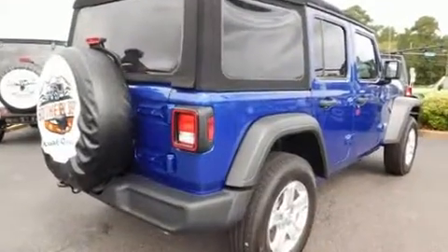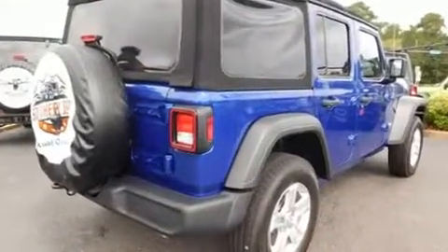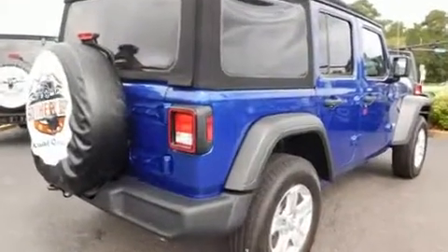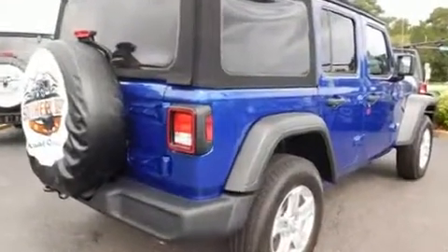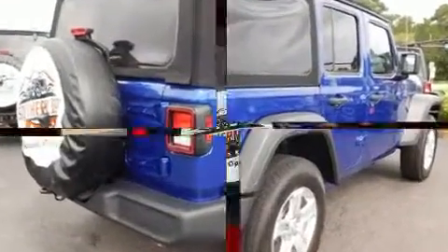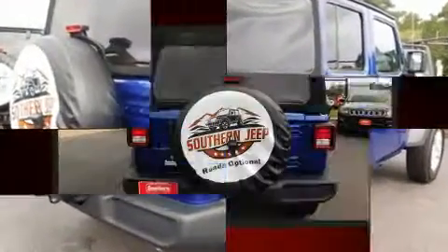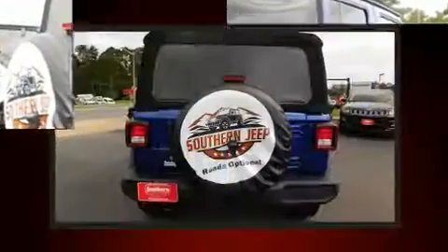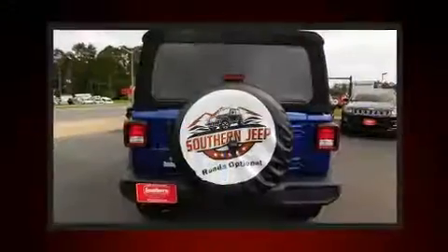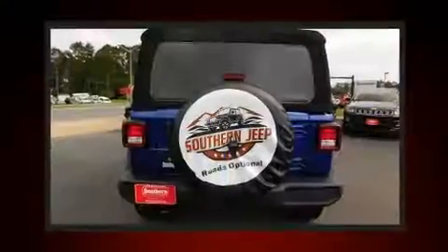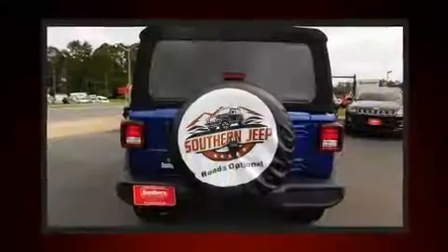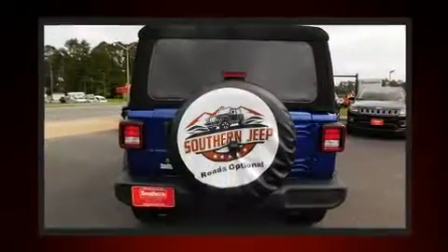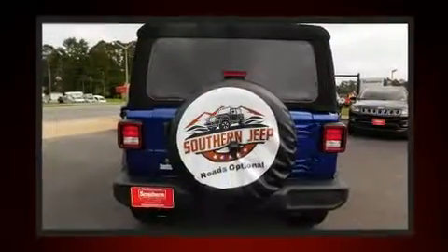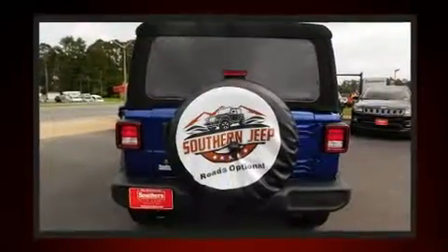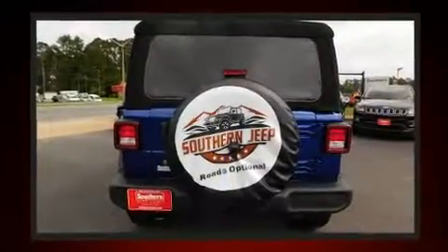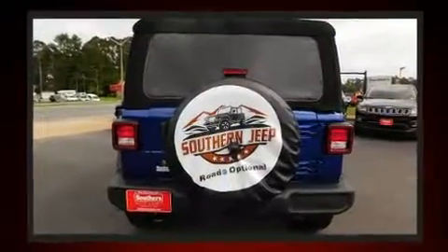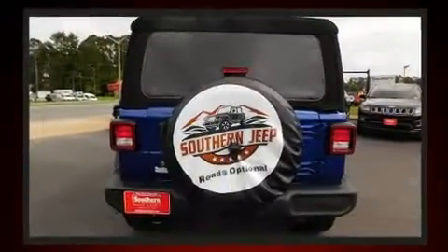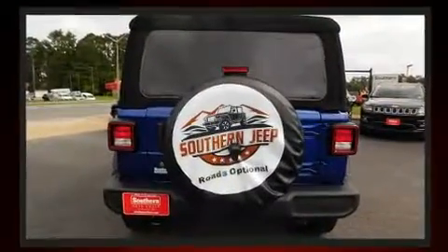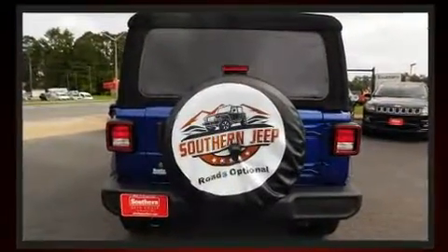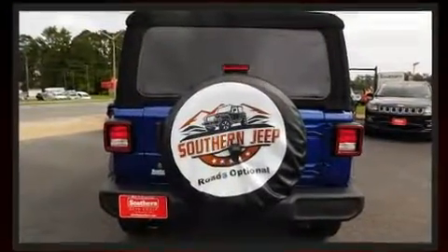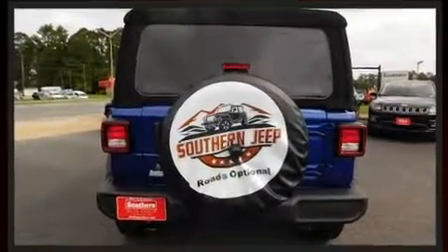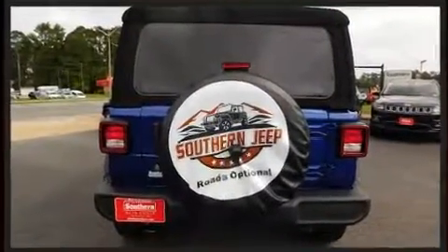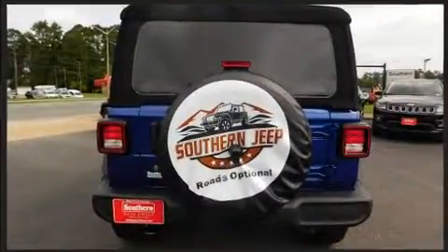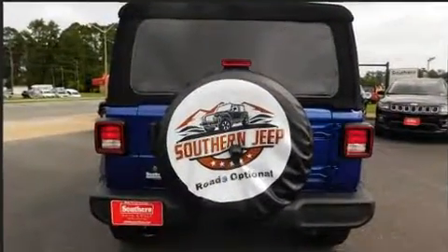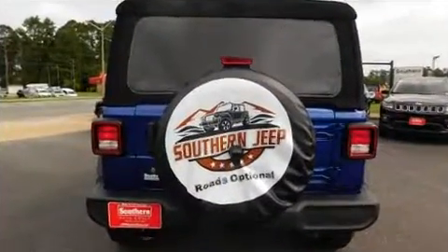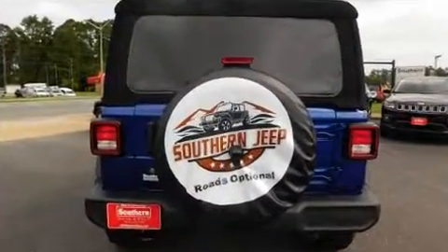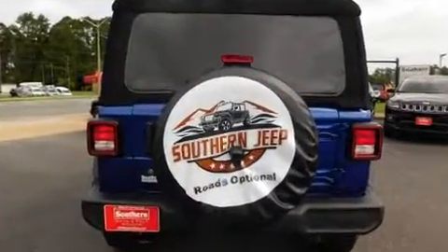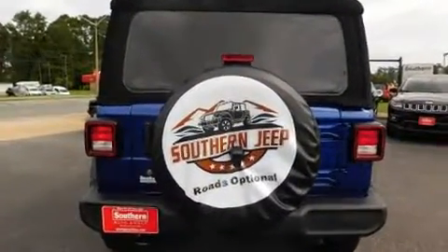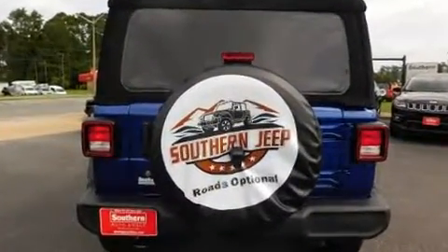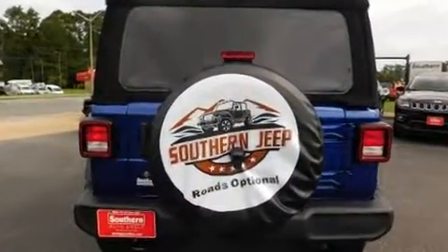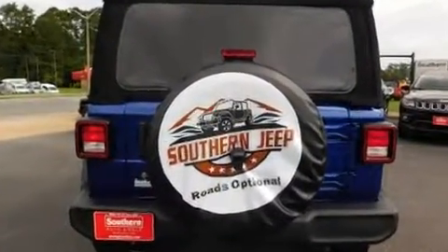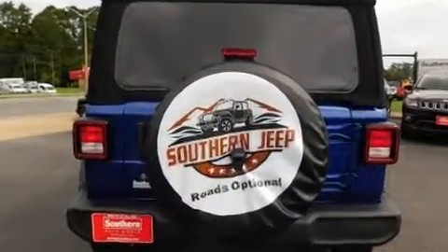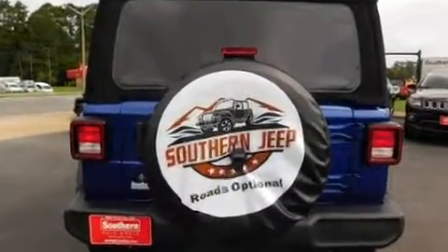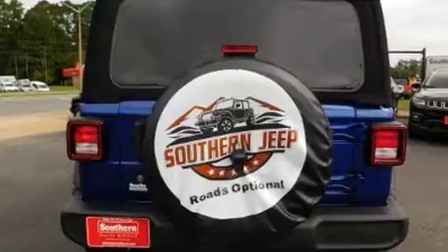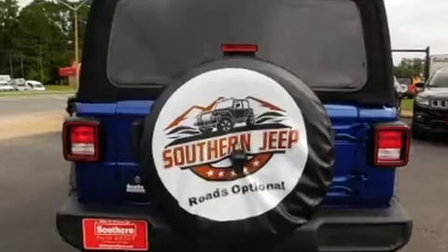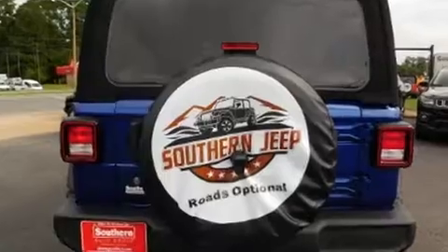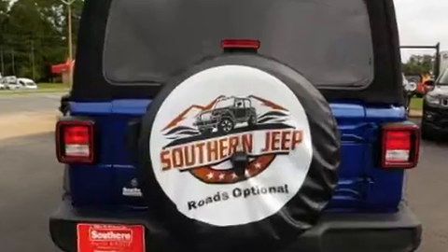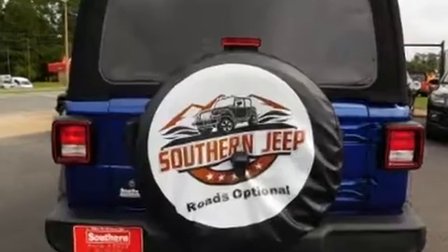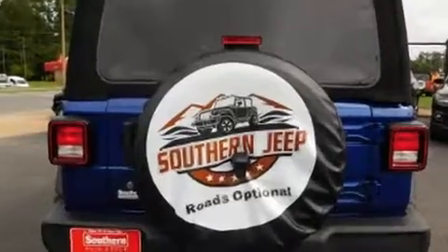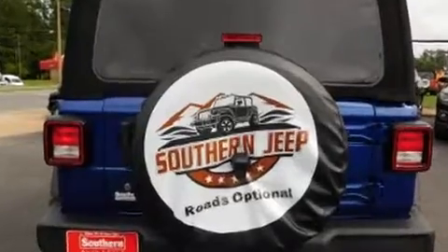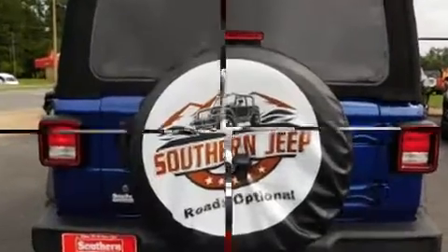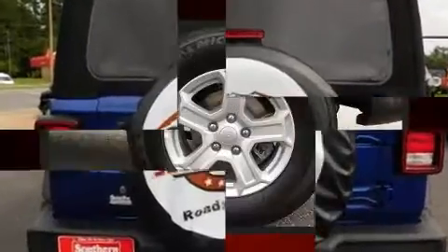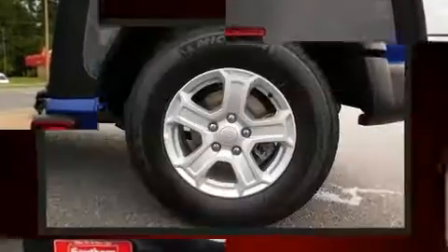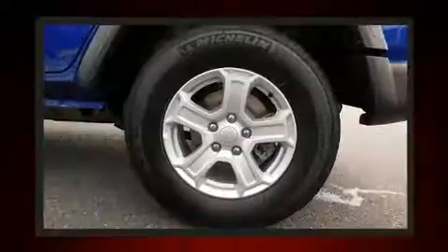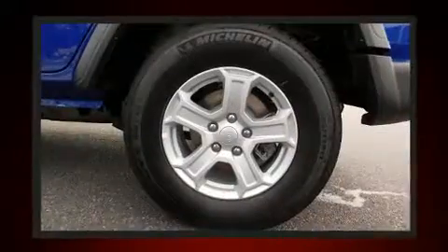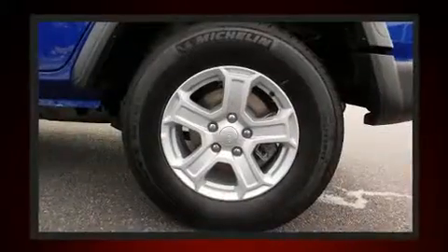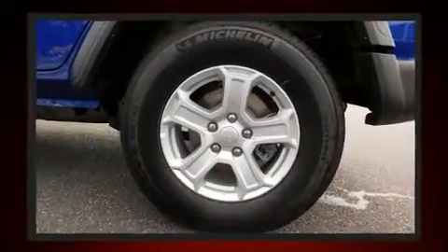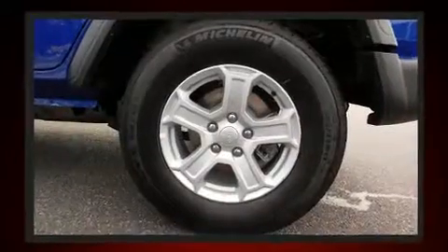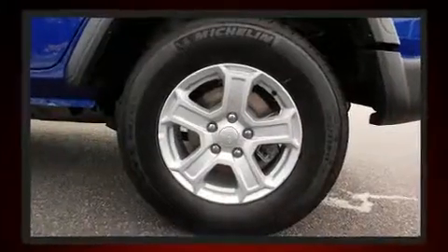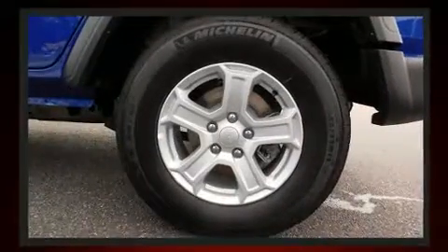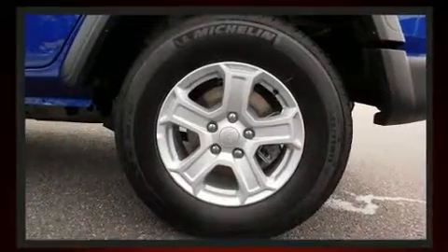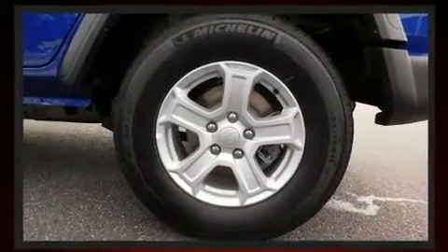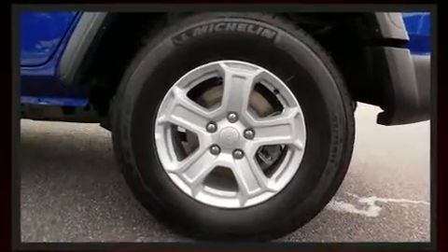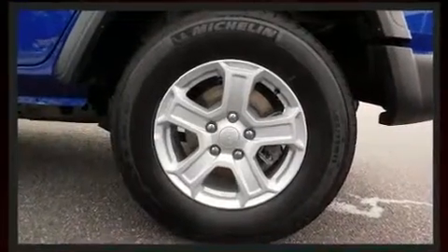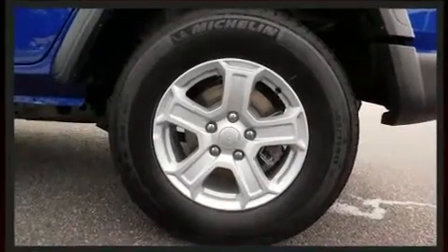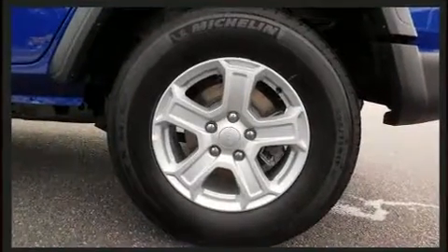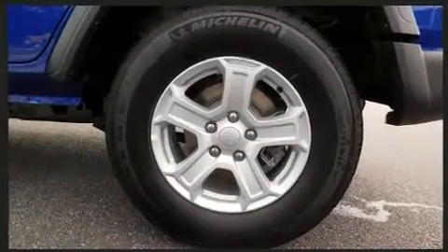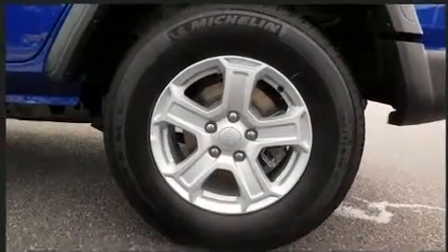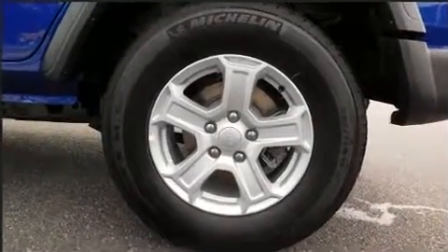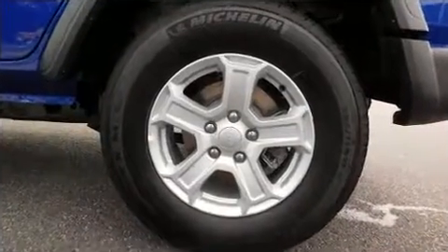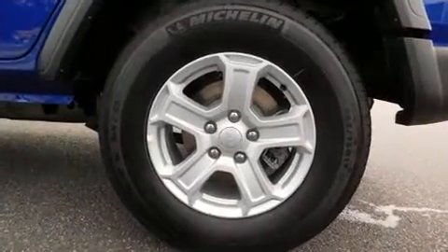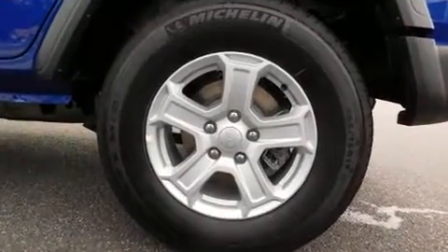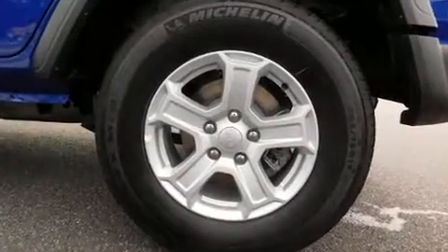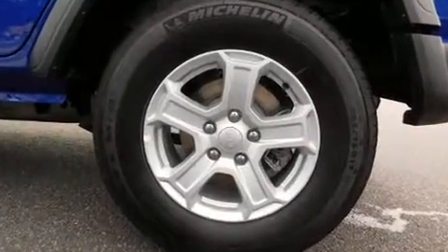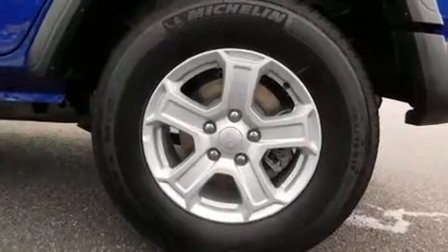Jeep prioritized comfort and style by including delay off headlights, power windows, and one-touch window functionality.